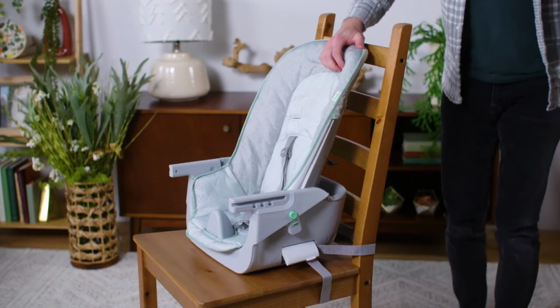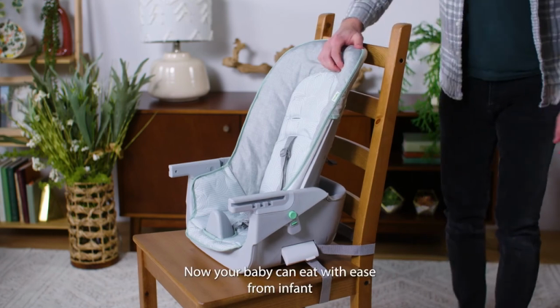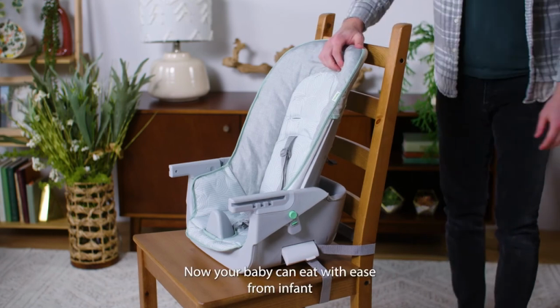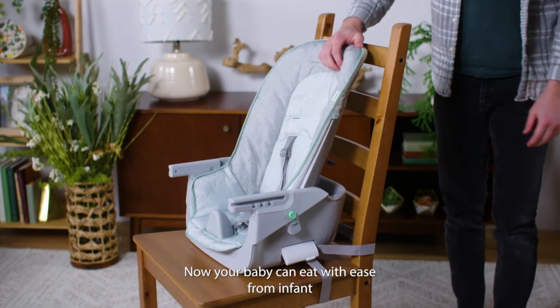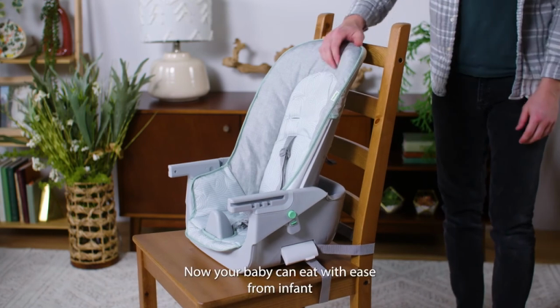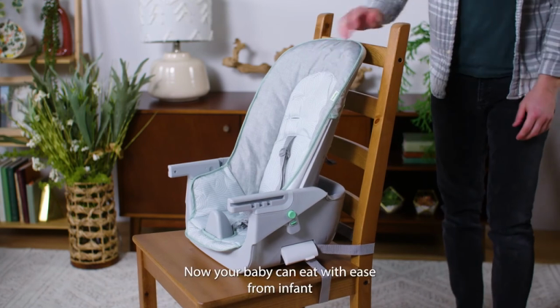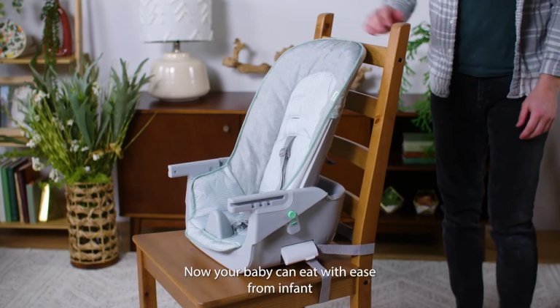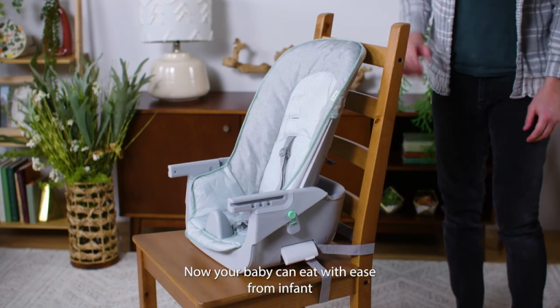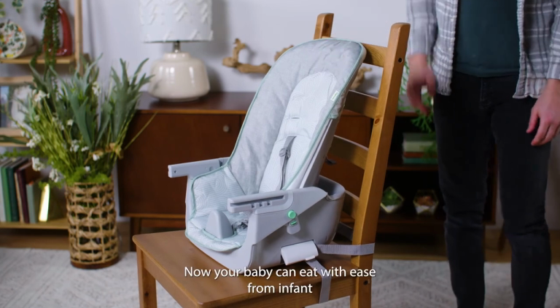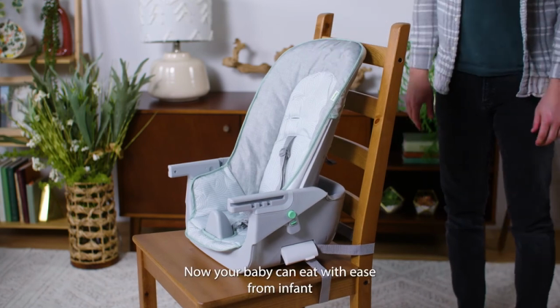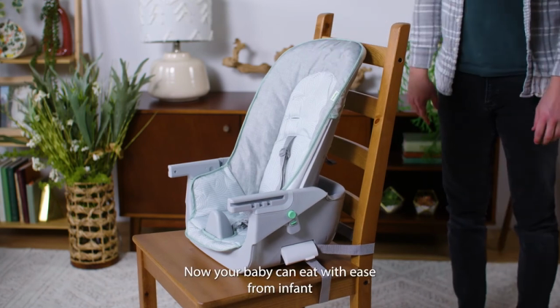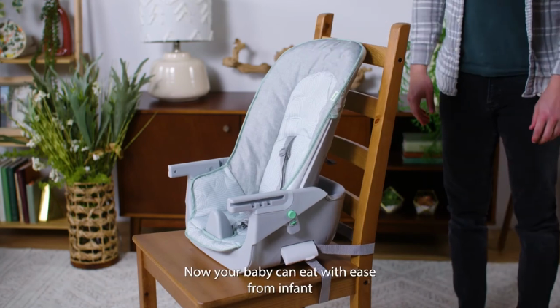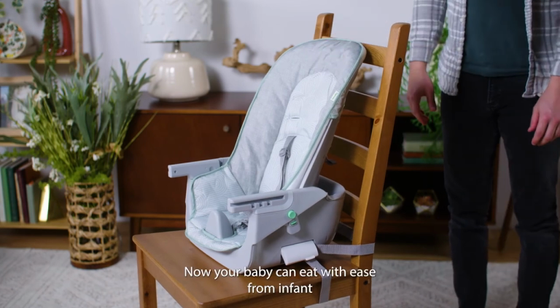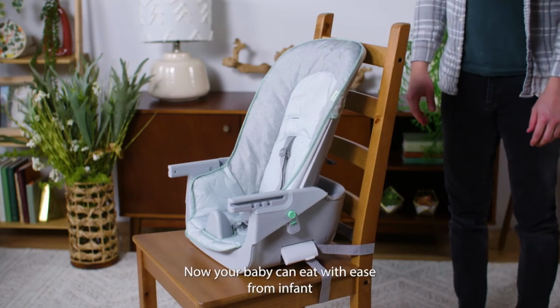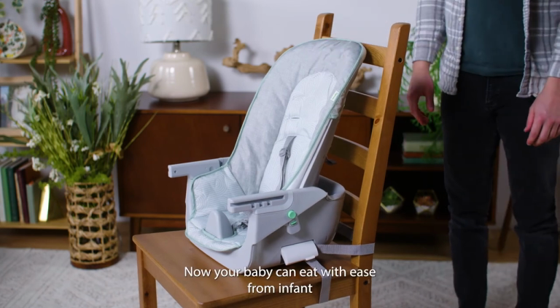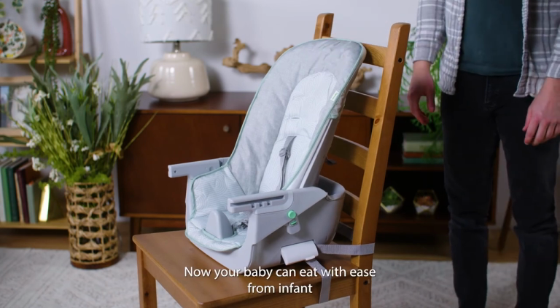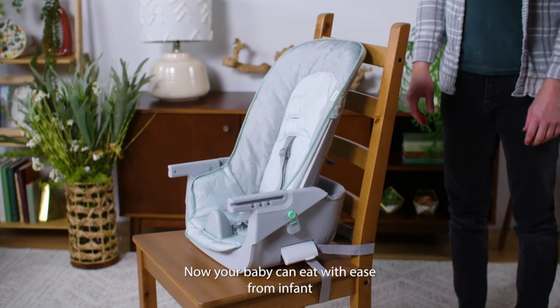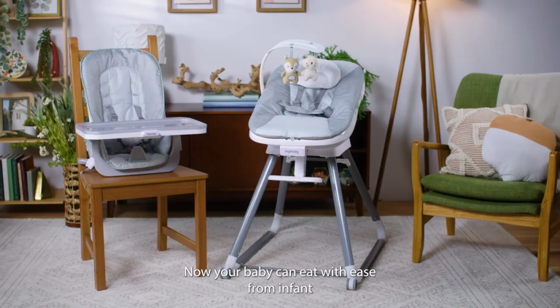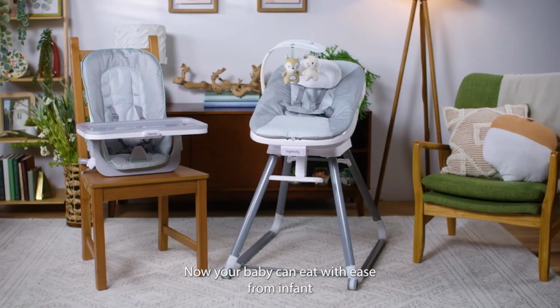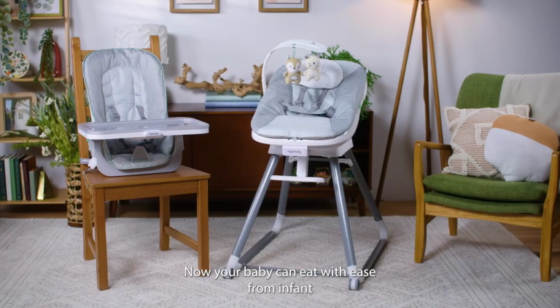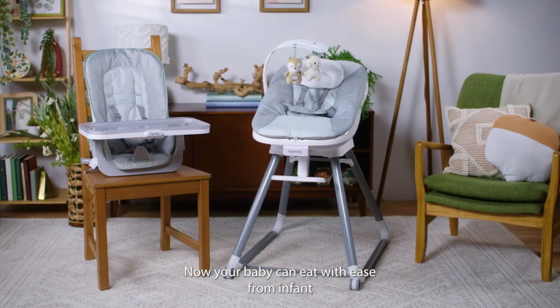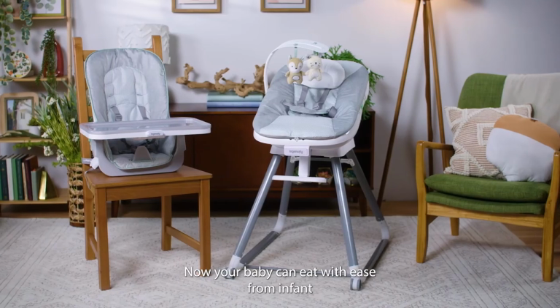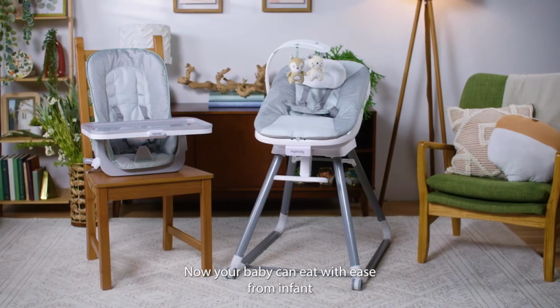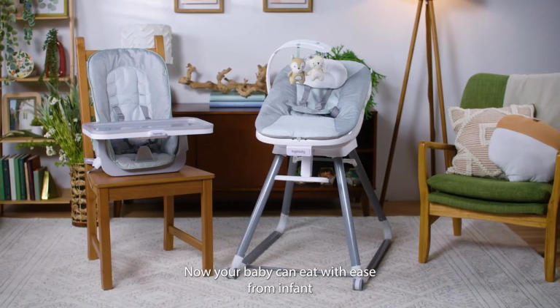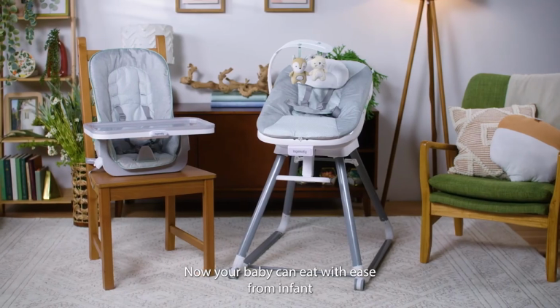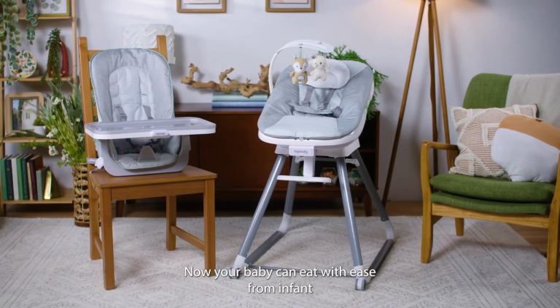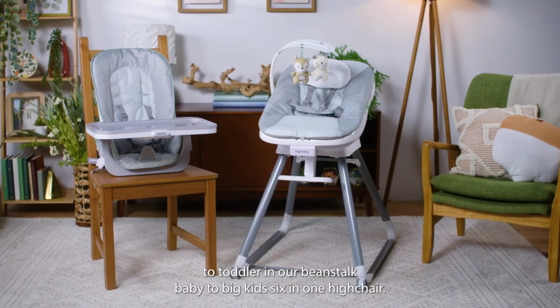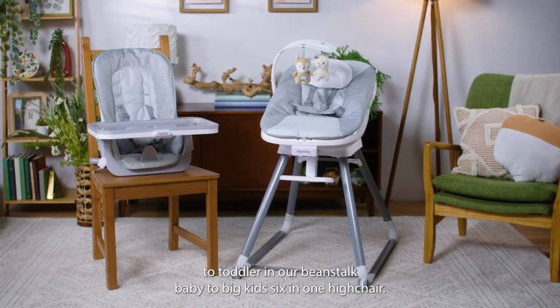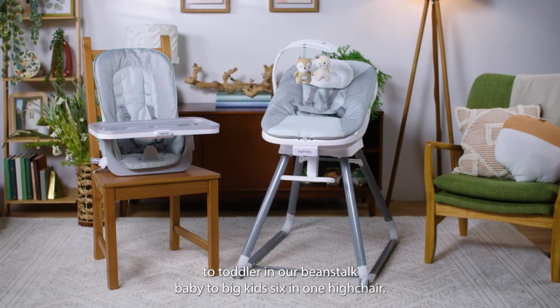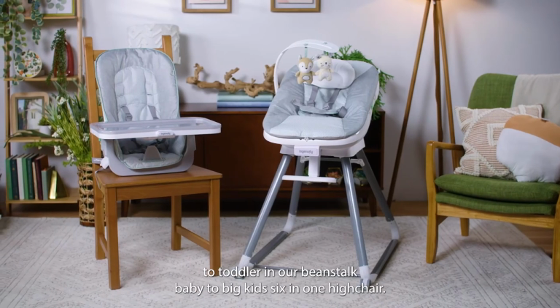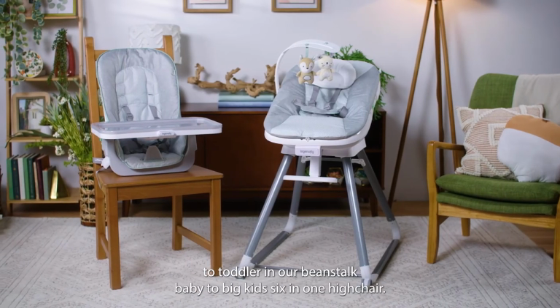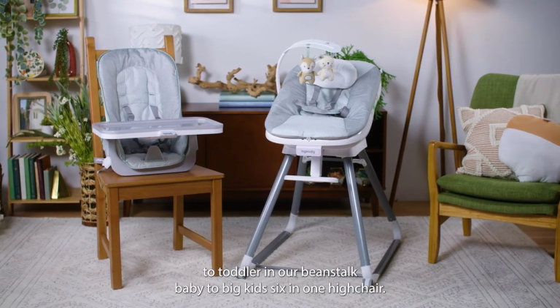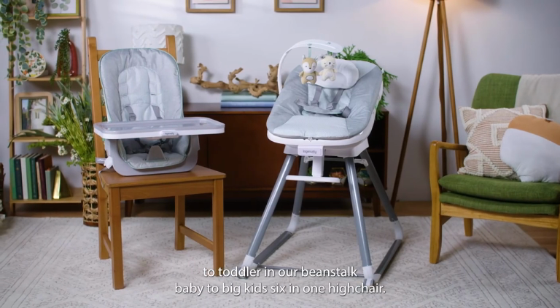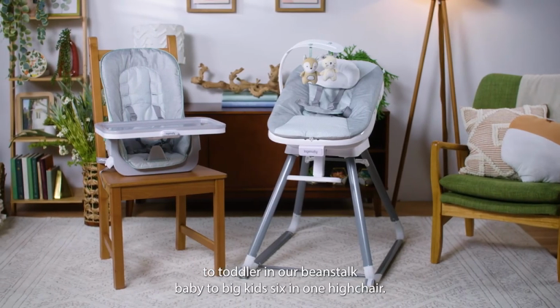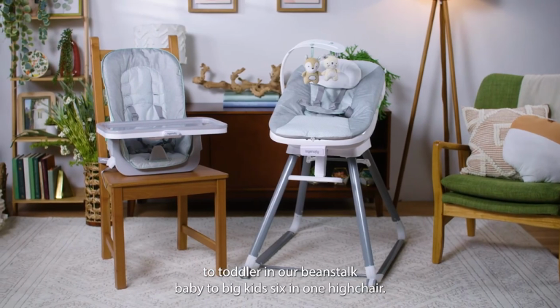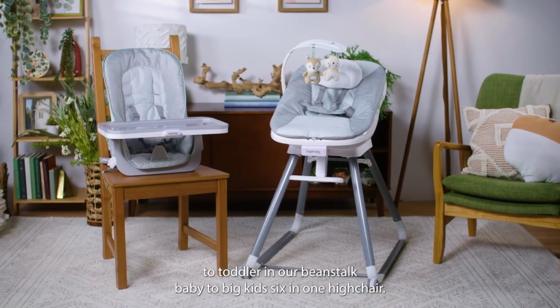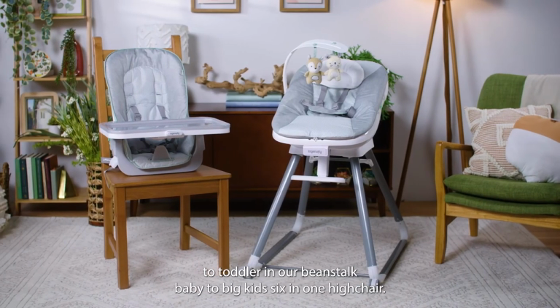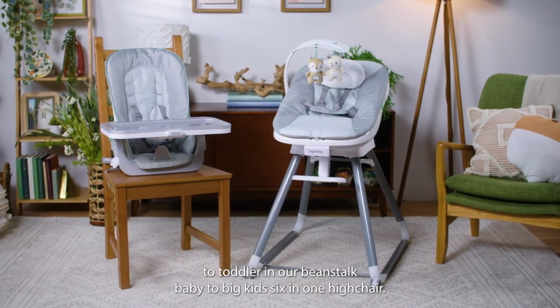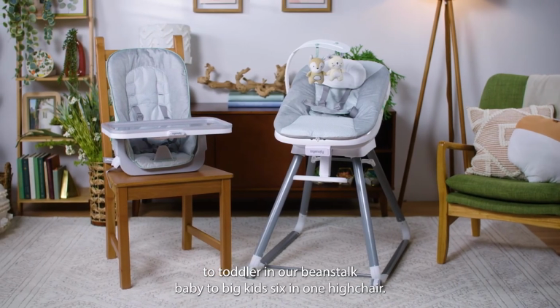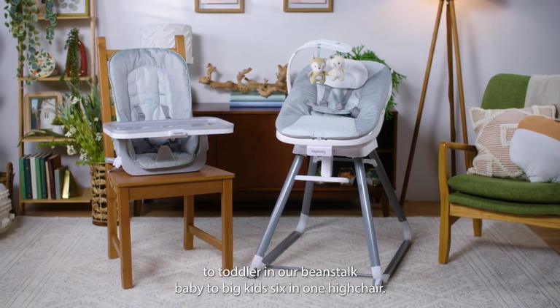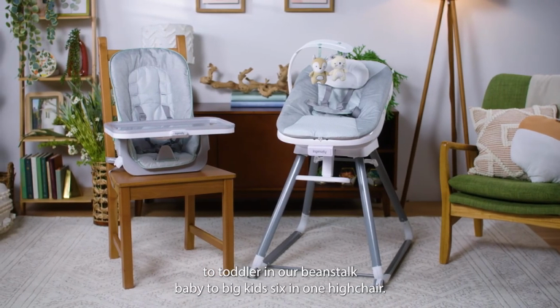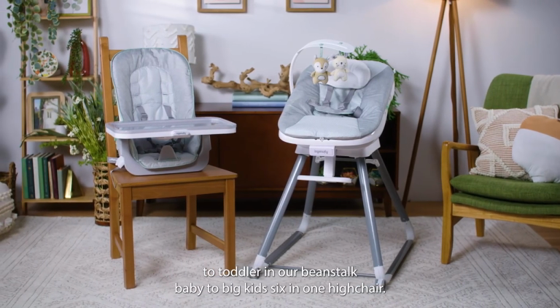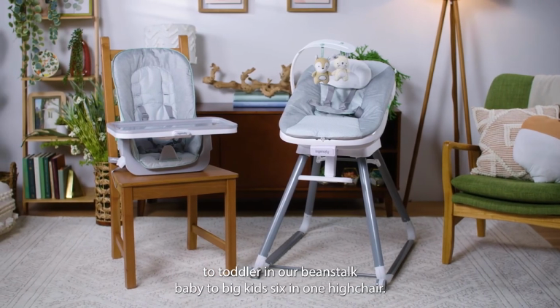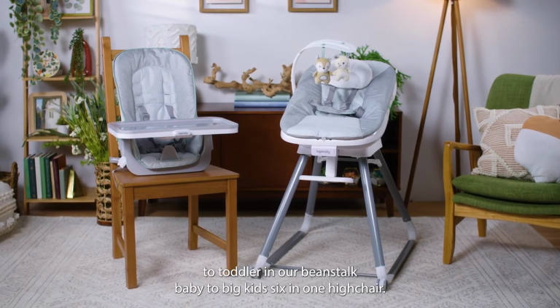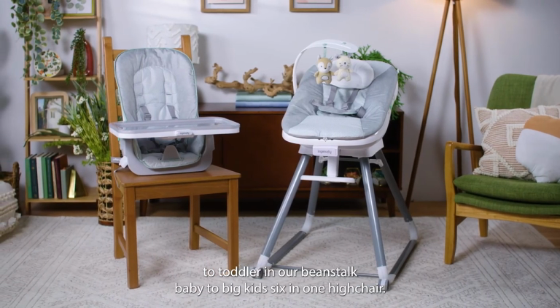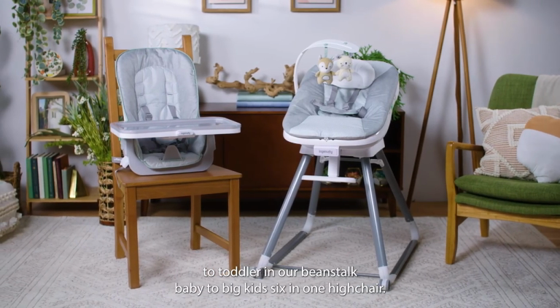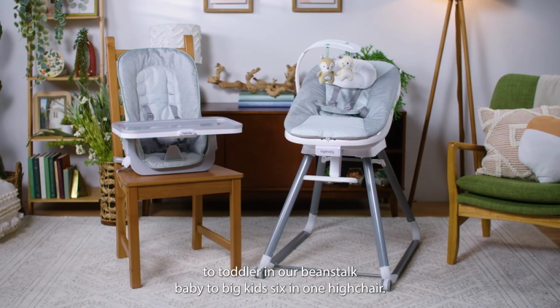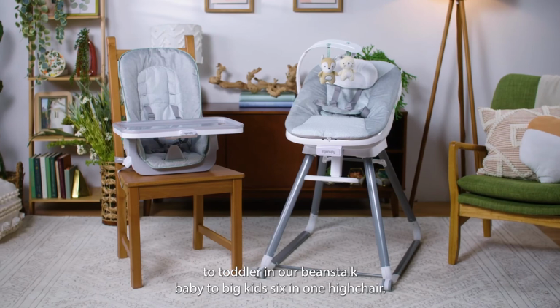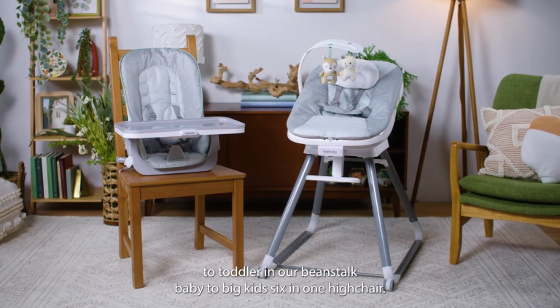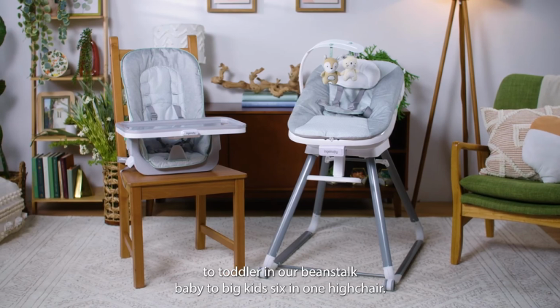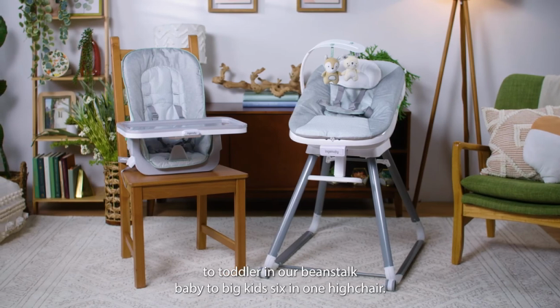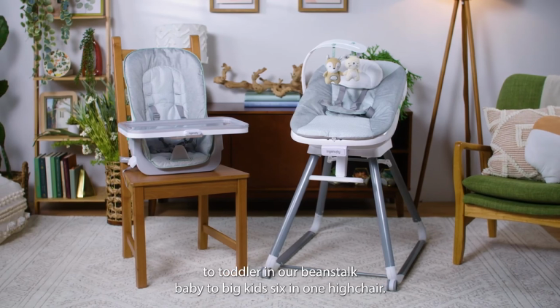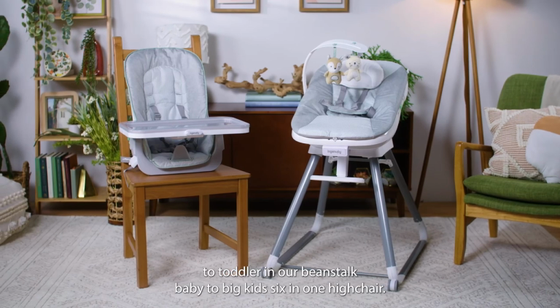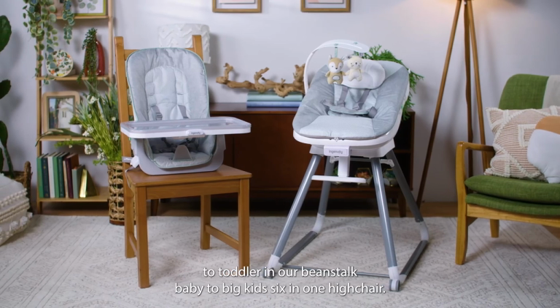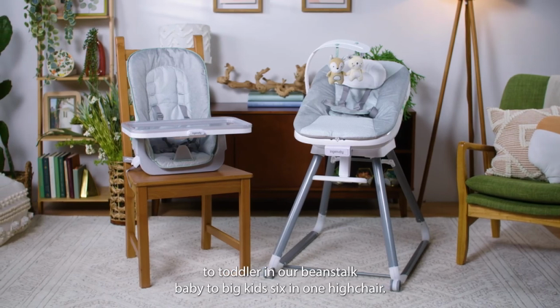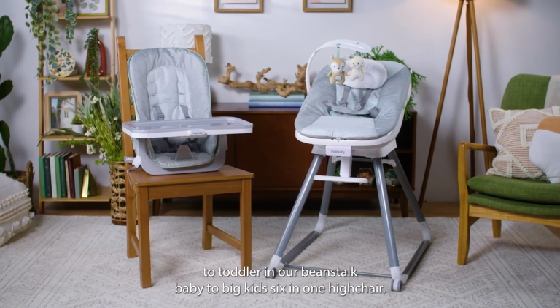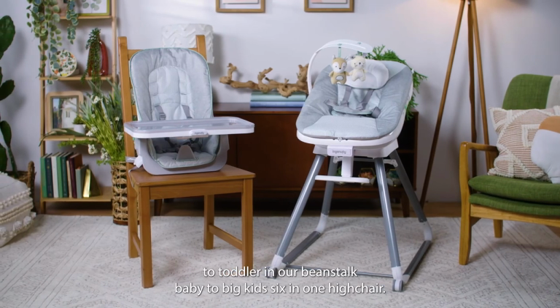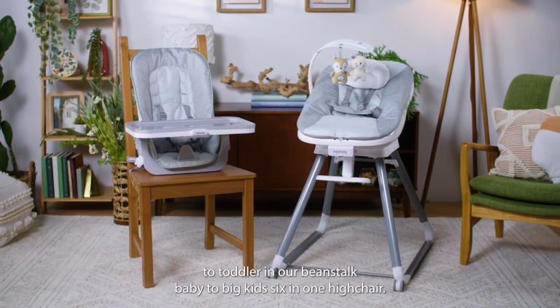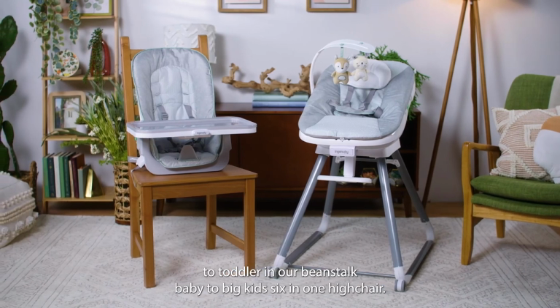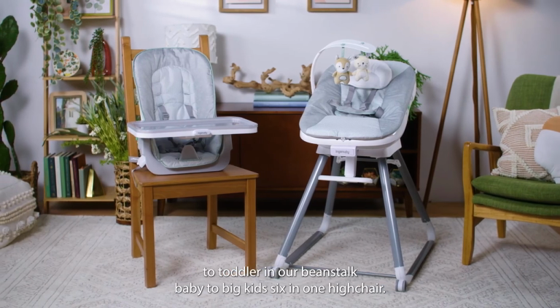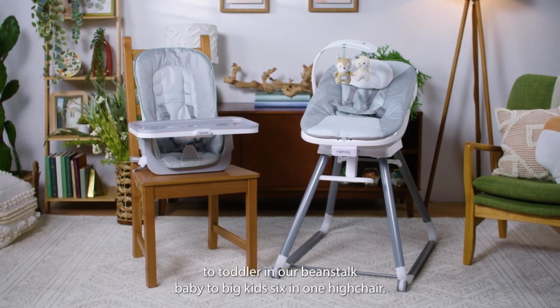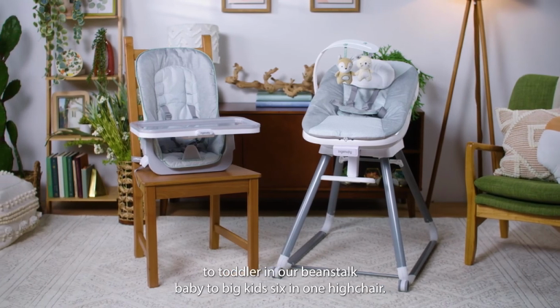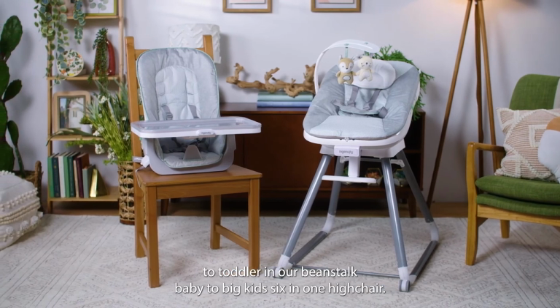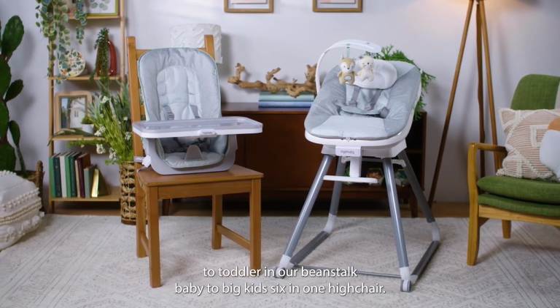Now your baby can eat with ease from infant to toddler in our Beanstalk Baby to Big Kid 6-in-1 High Chair.